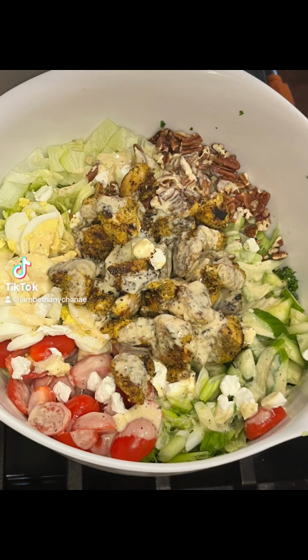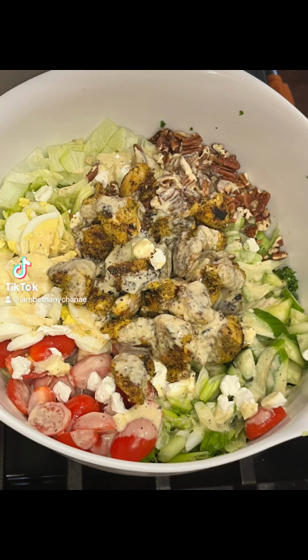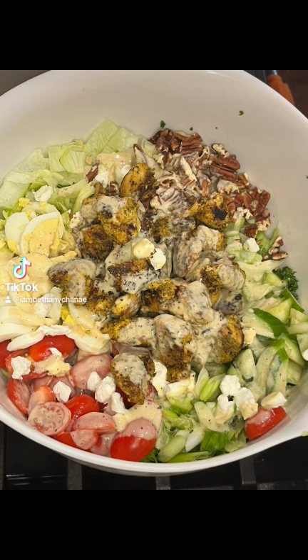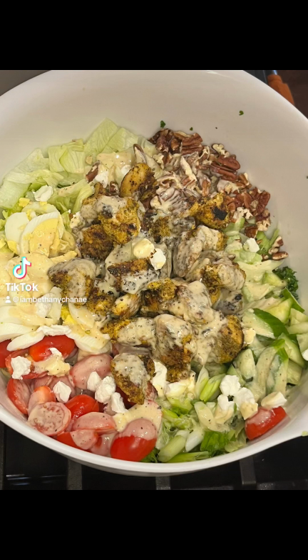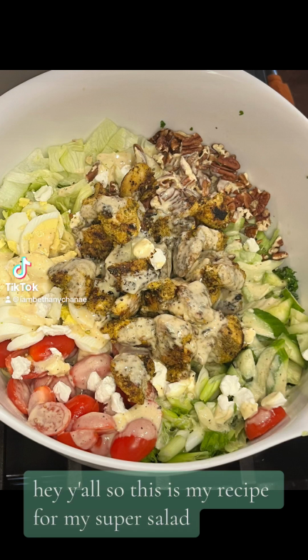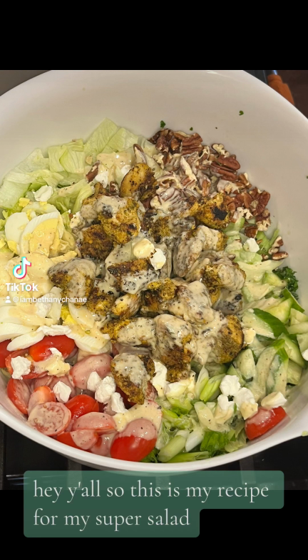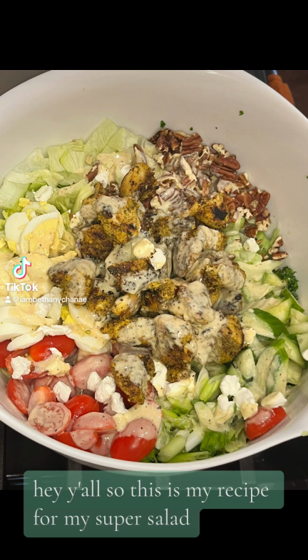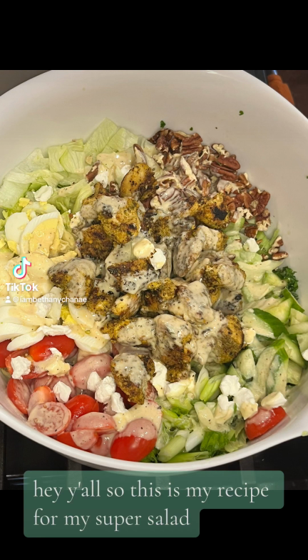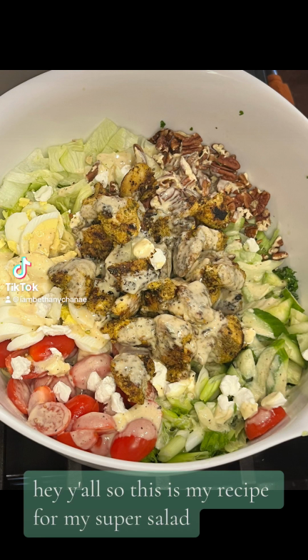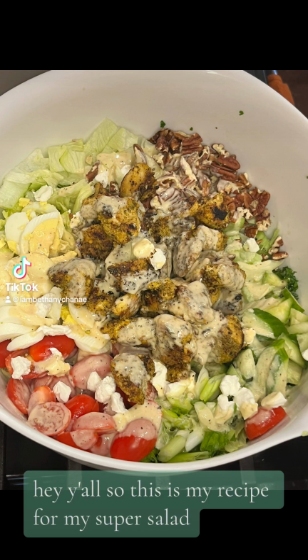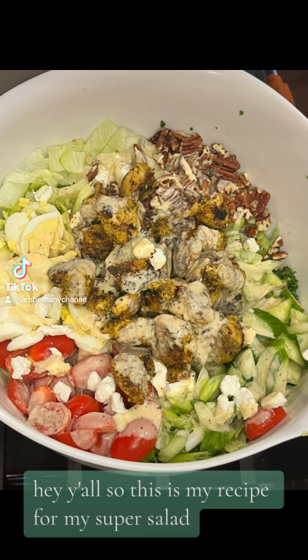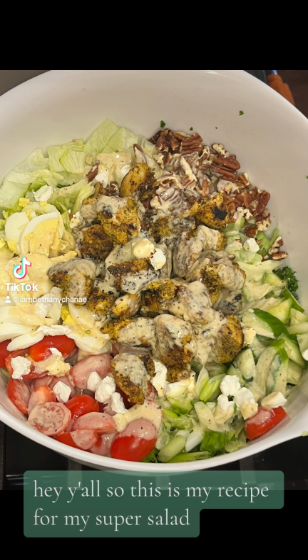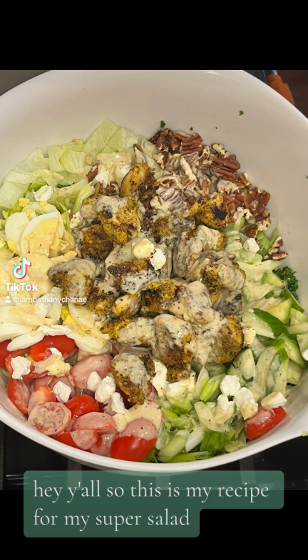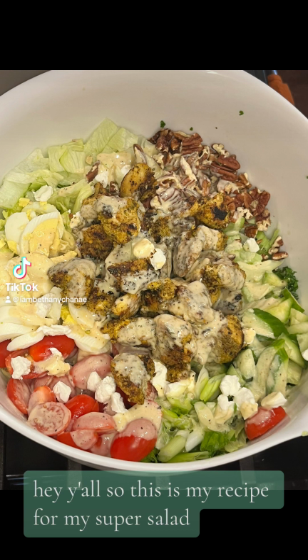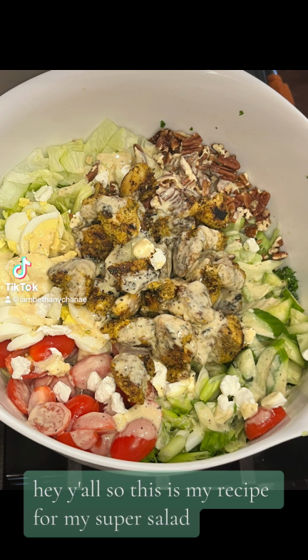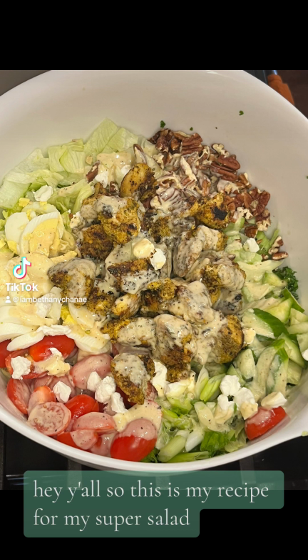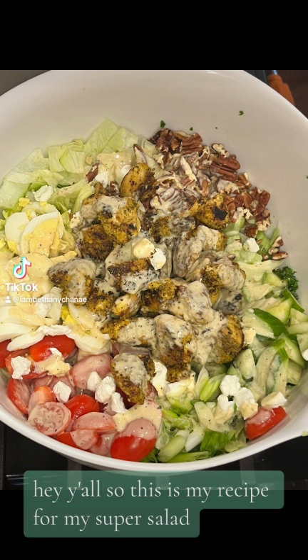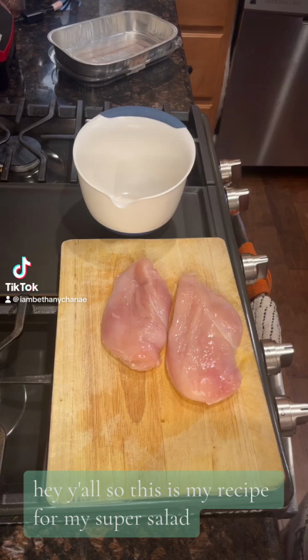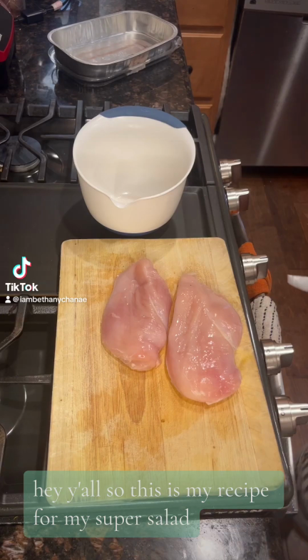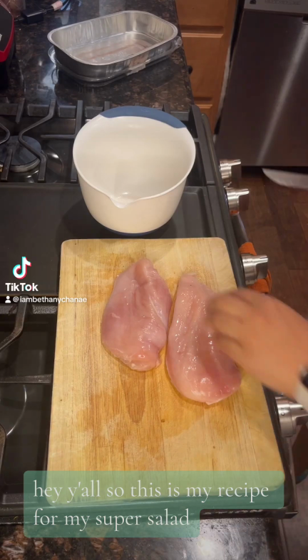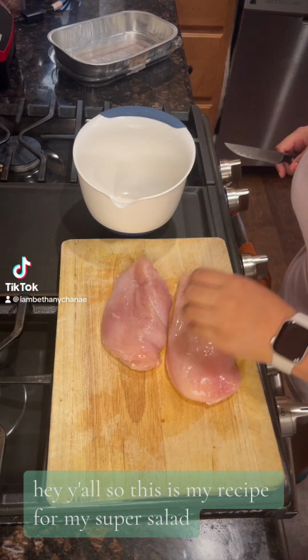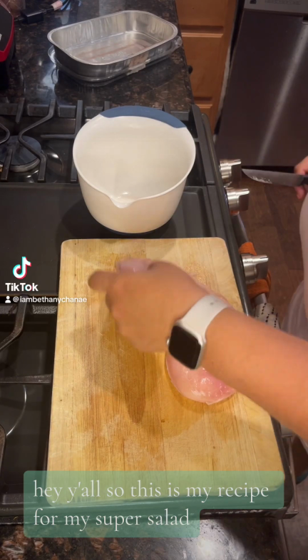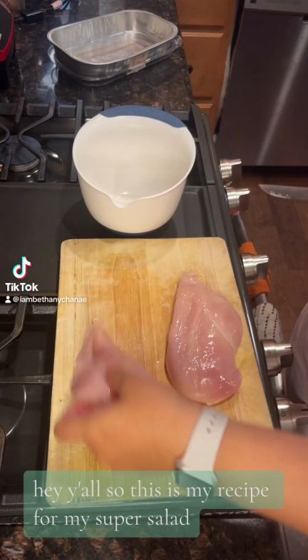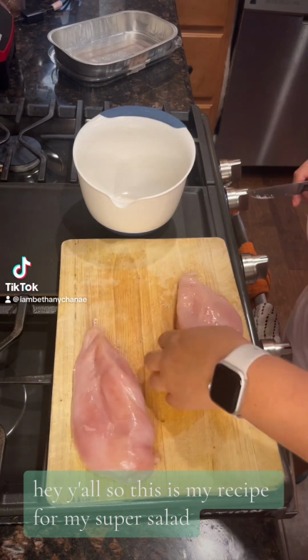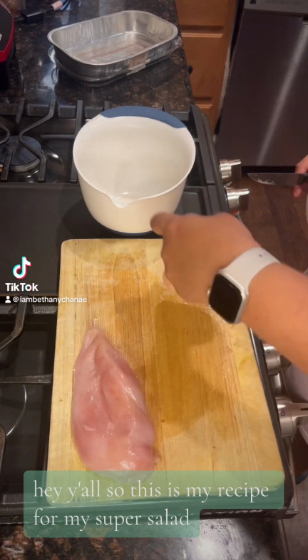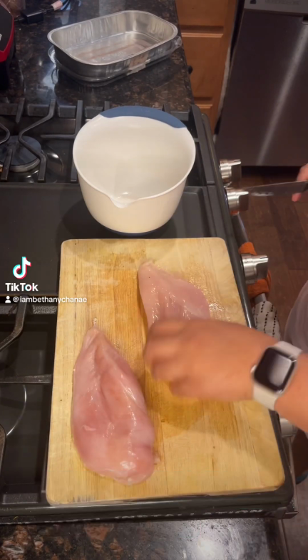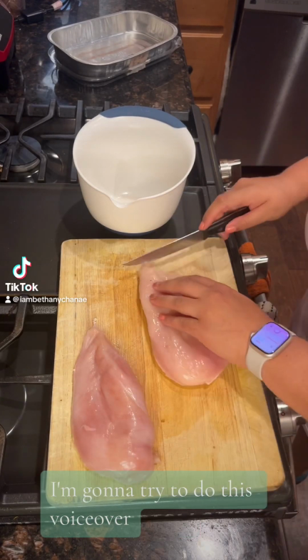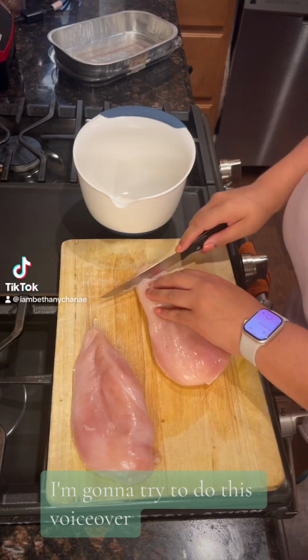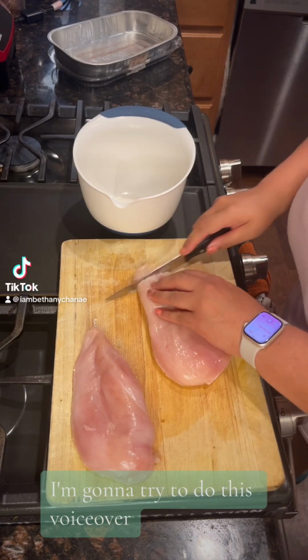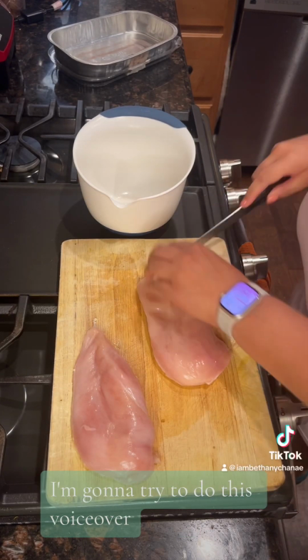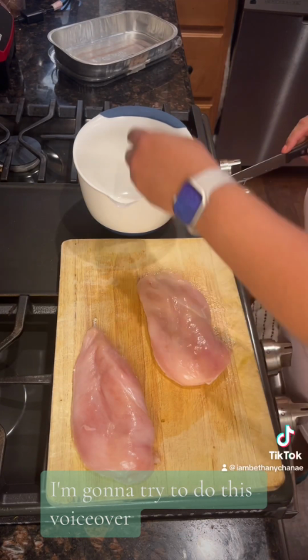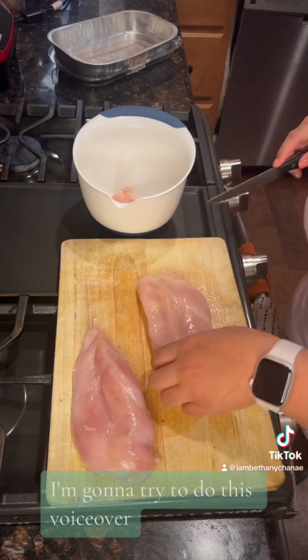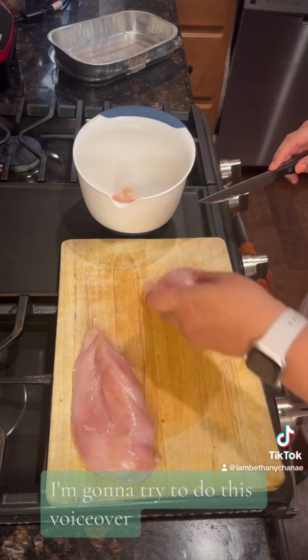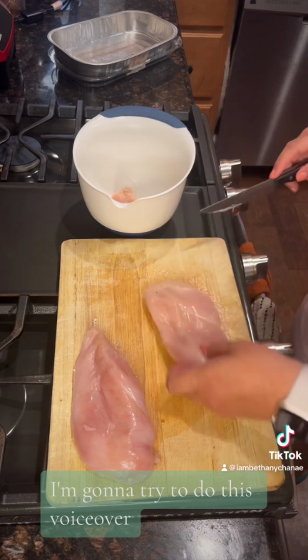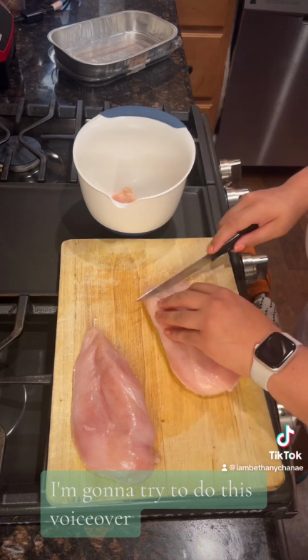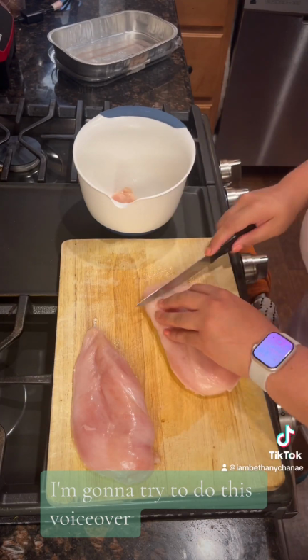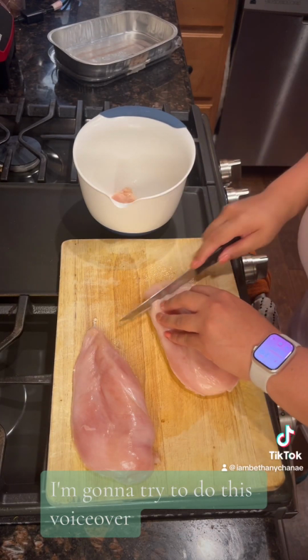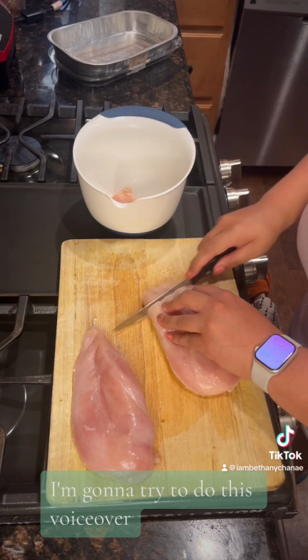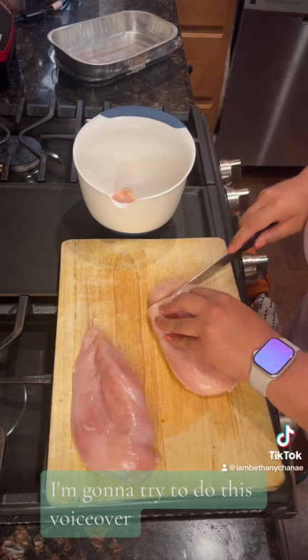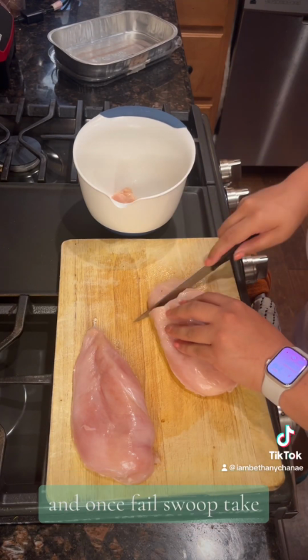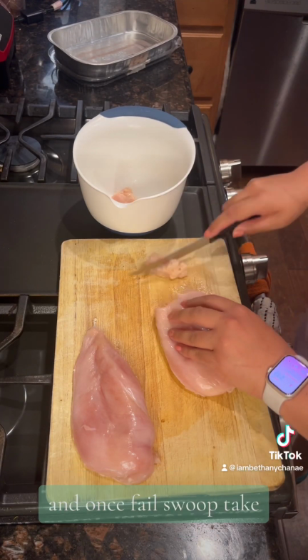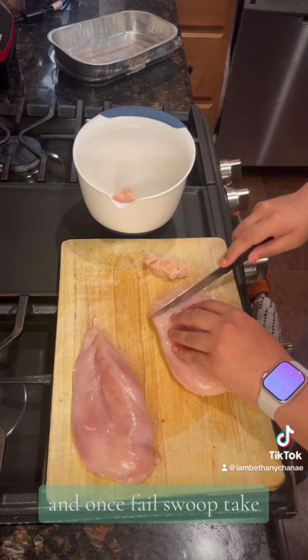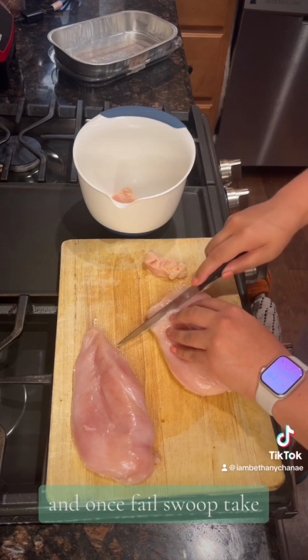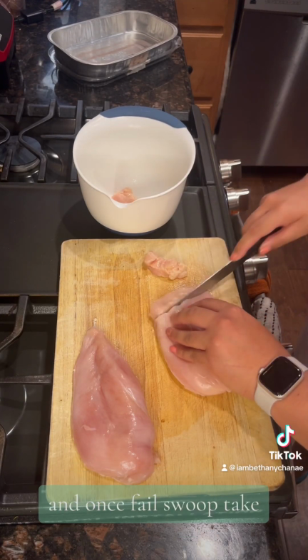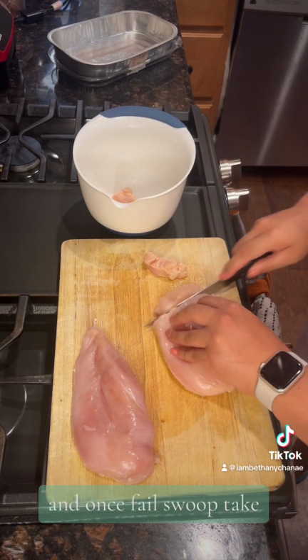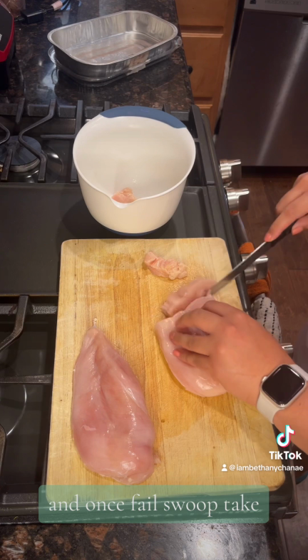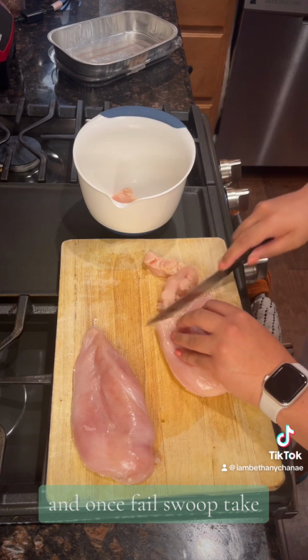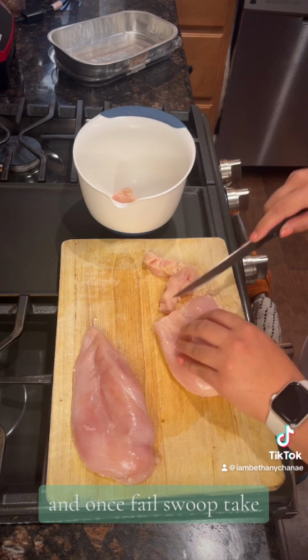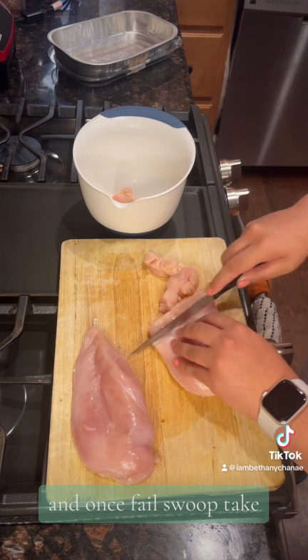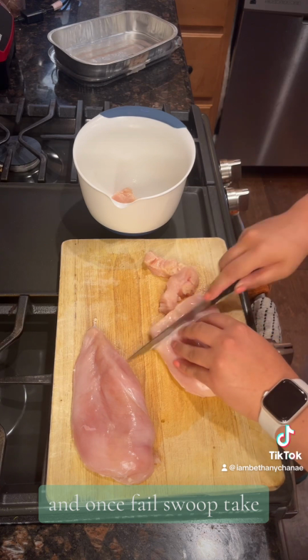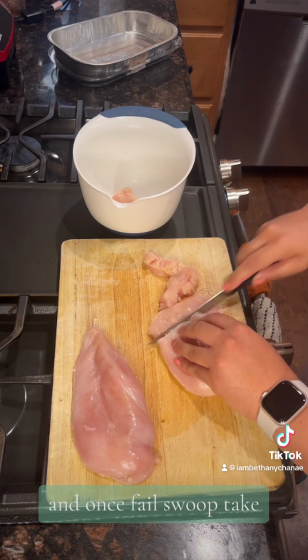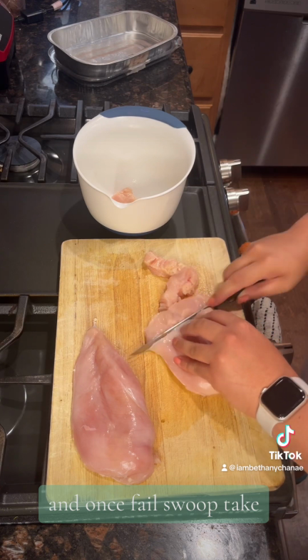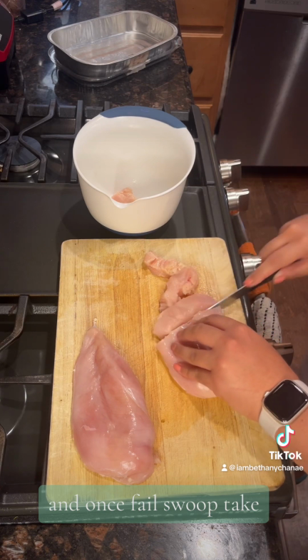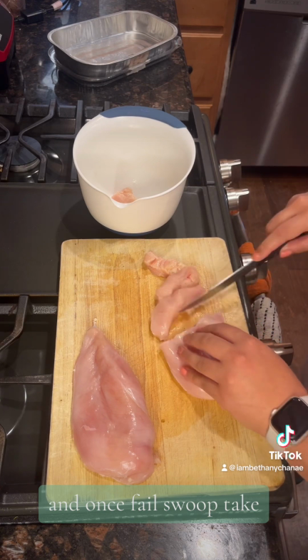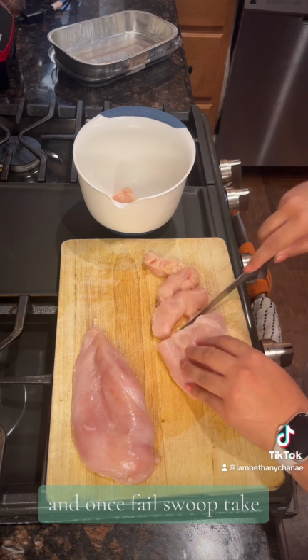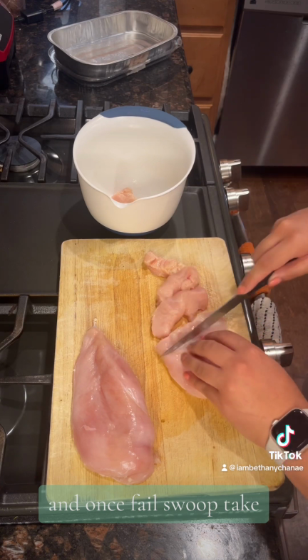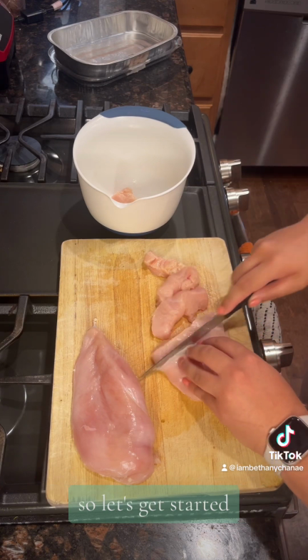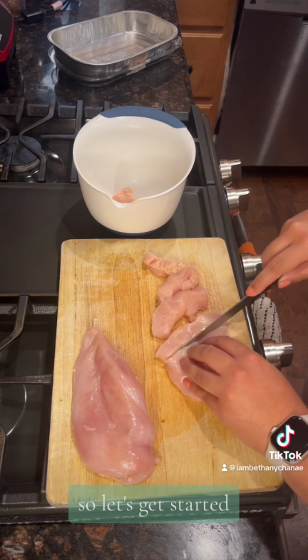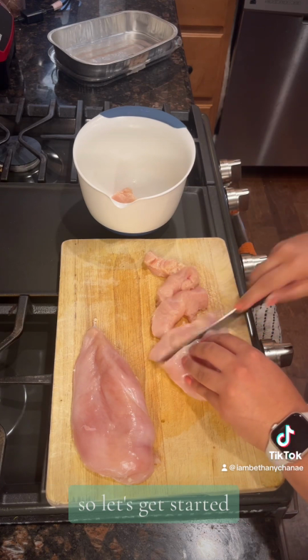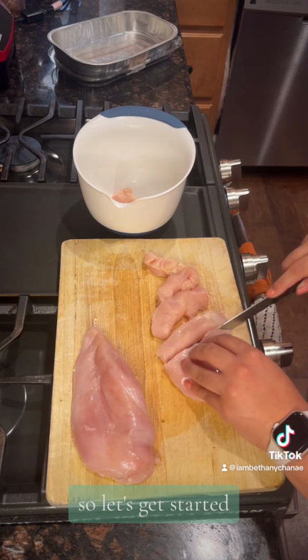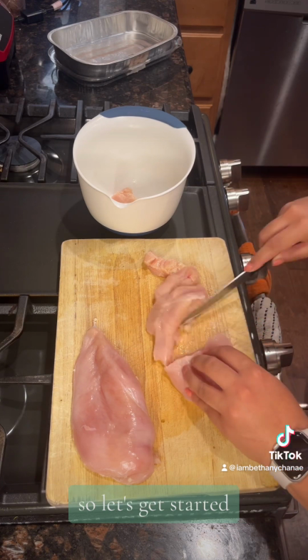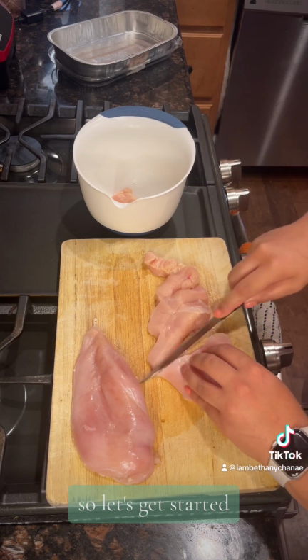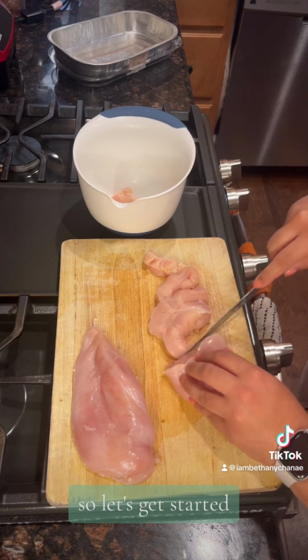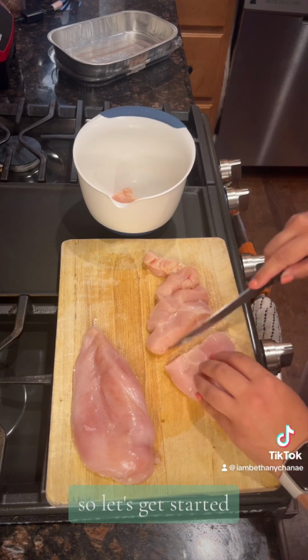Hey y'all, so this is my recipe for my super salad. I'm going to try to do this voiceover in one fell swoop take. So let's get started.